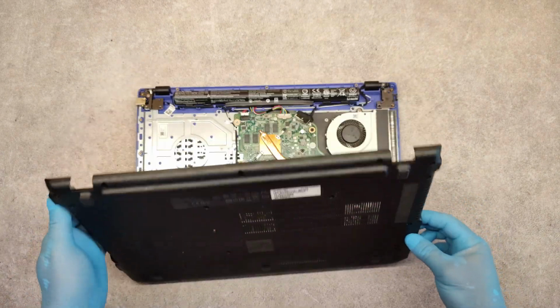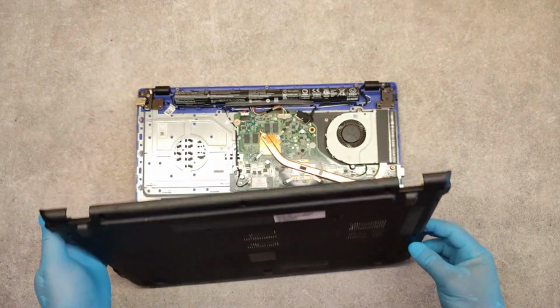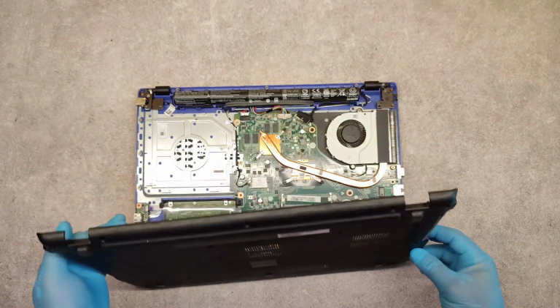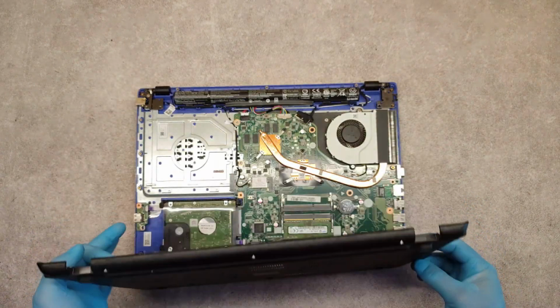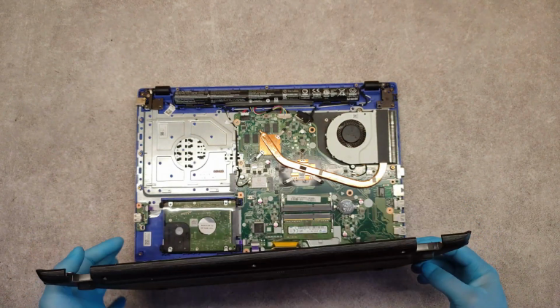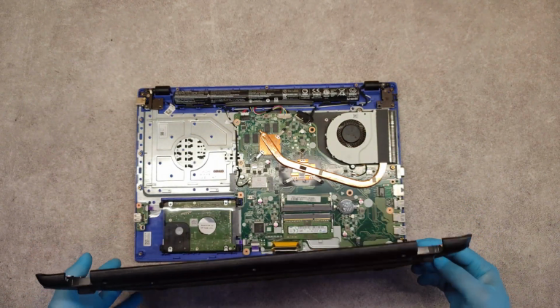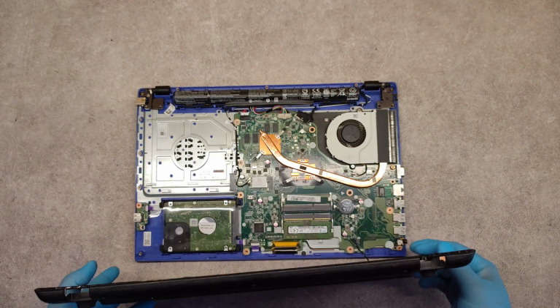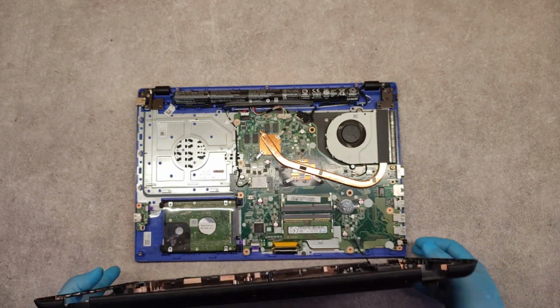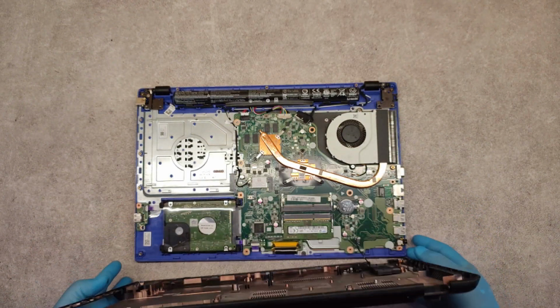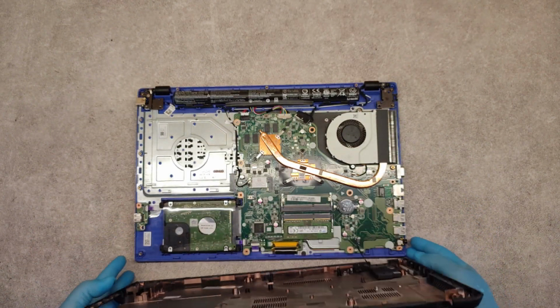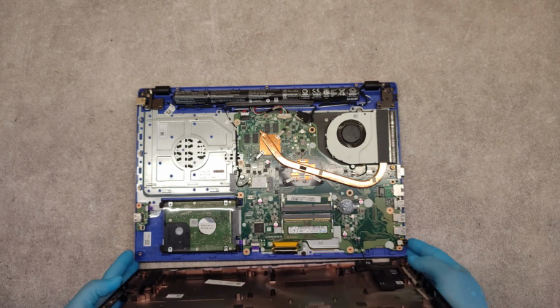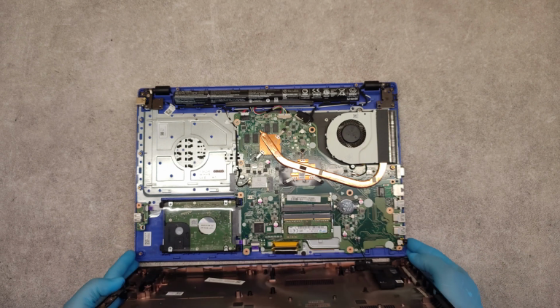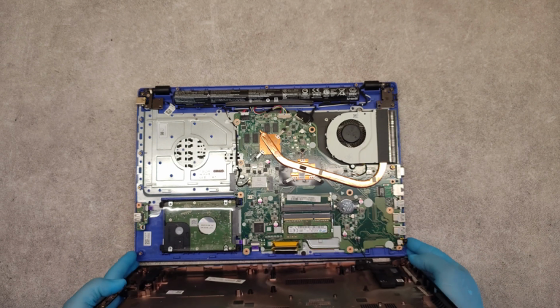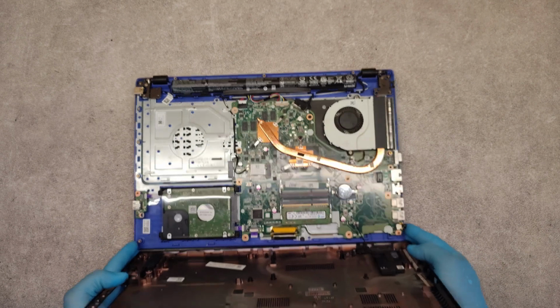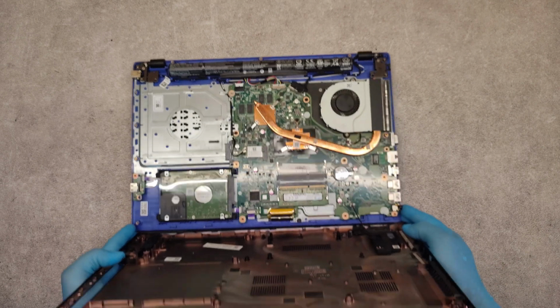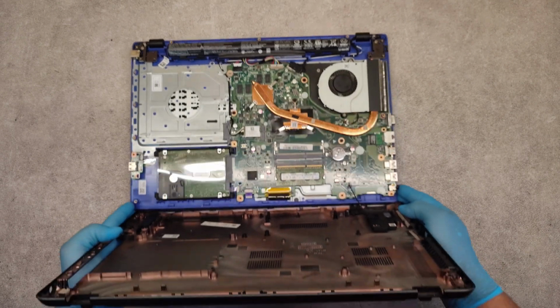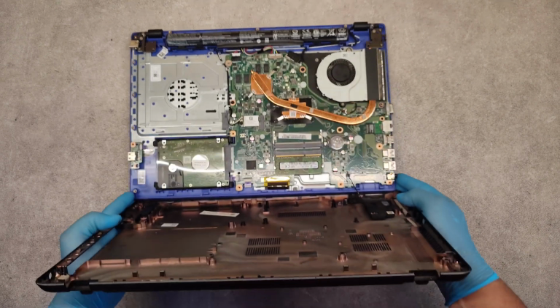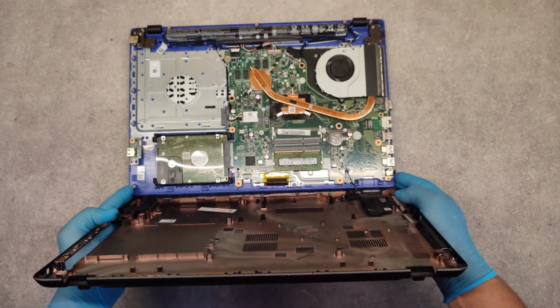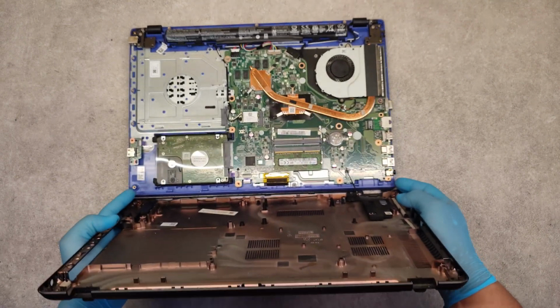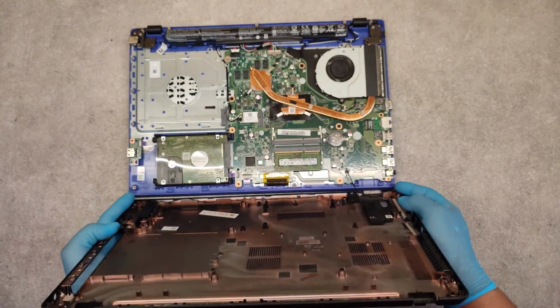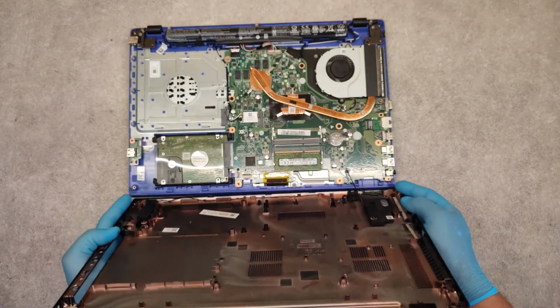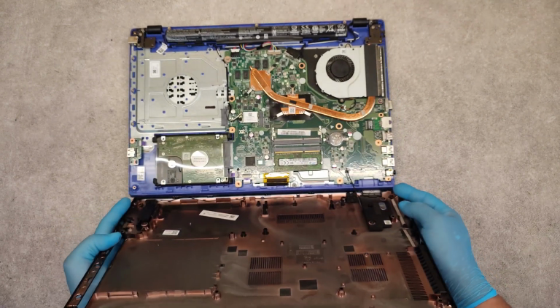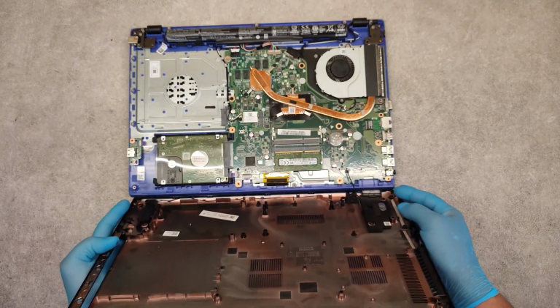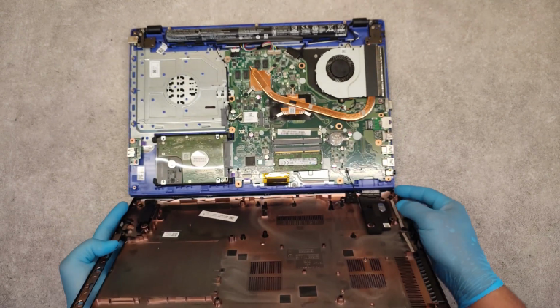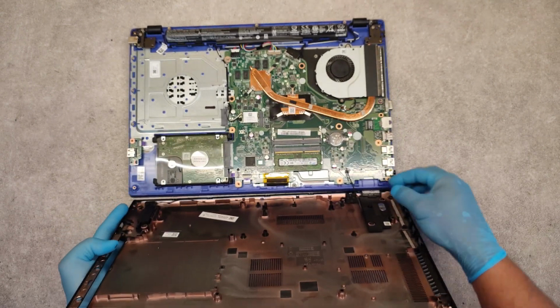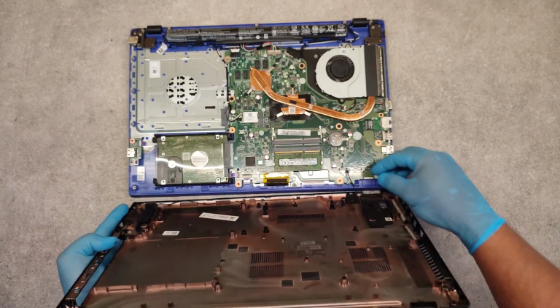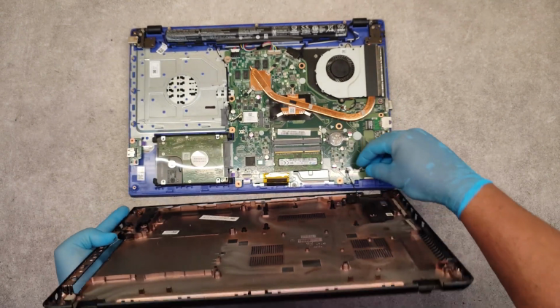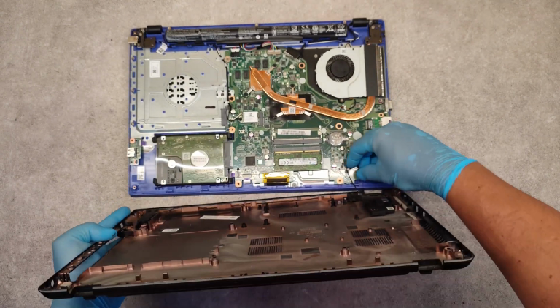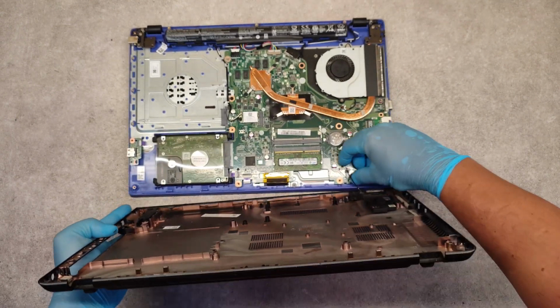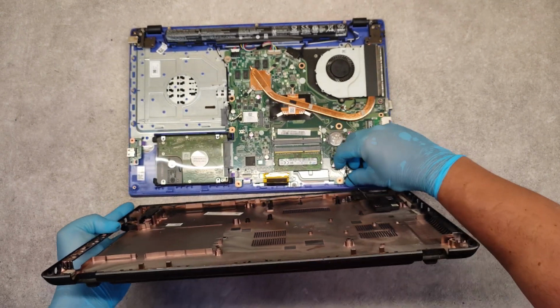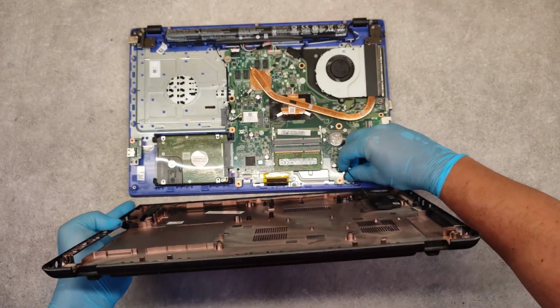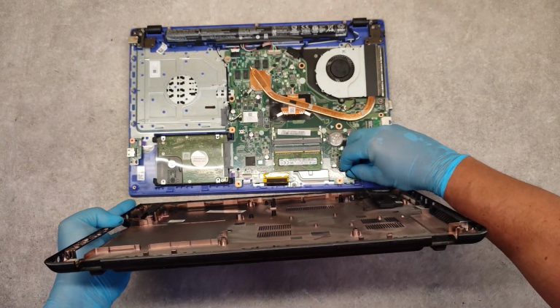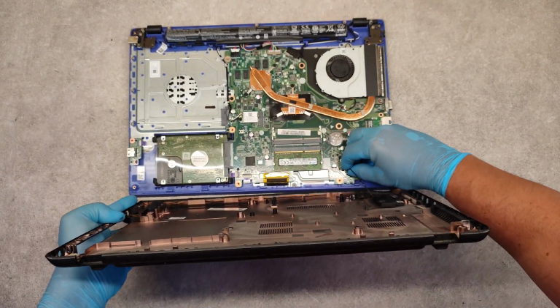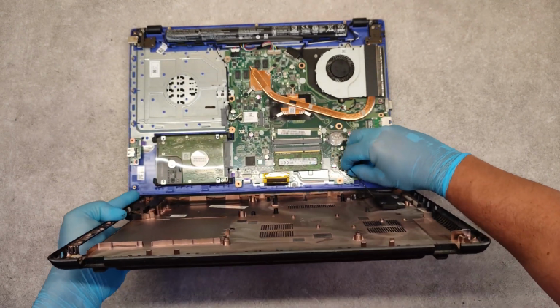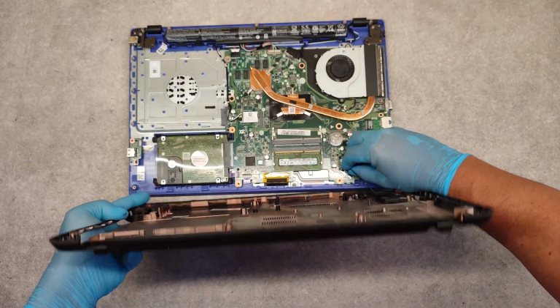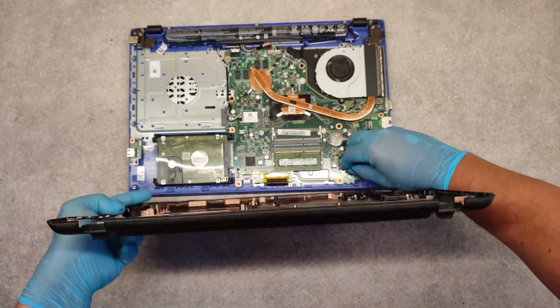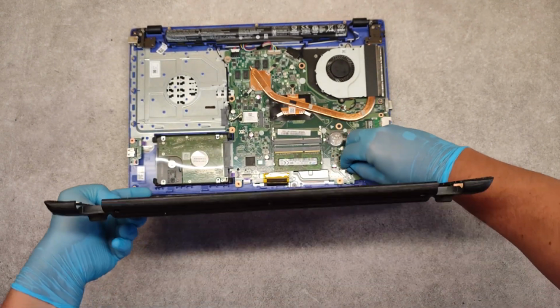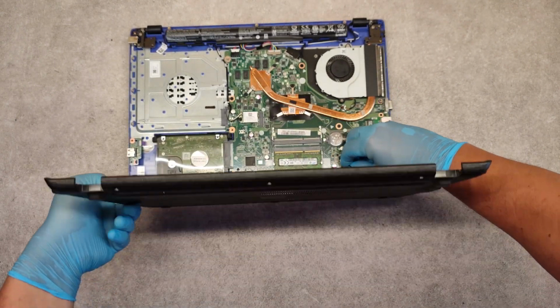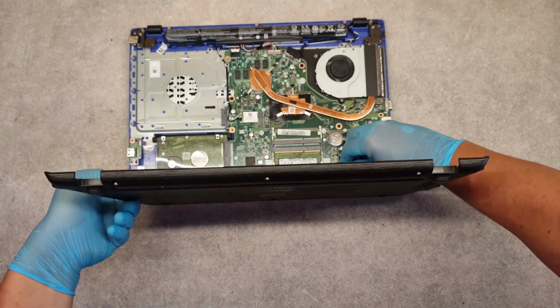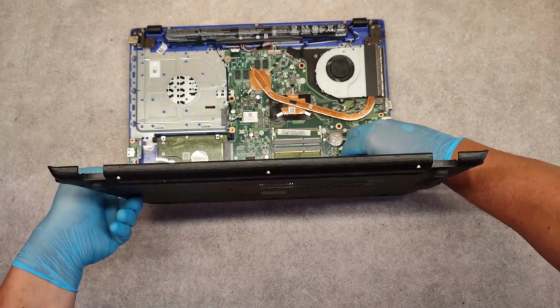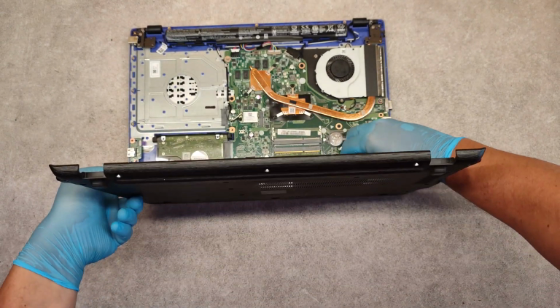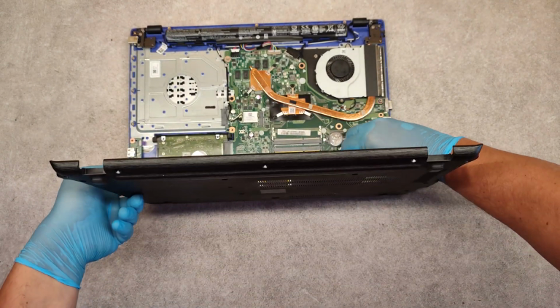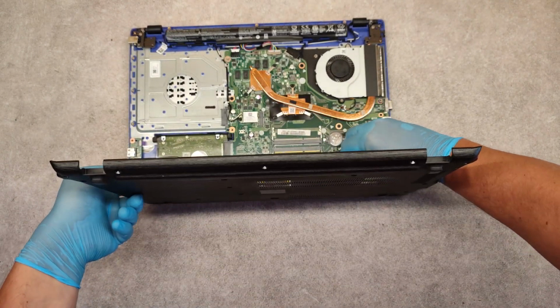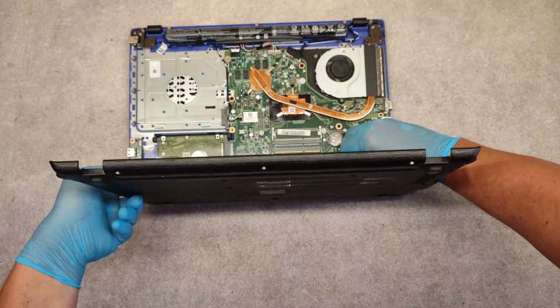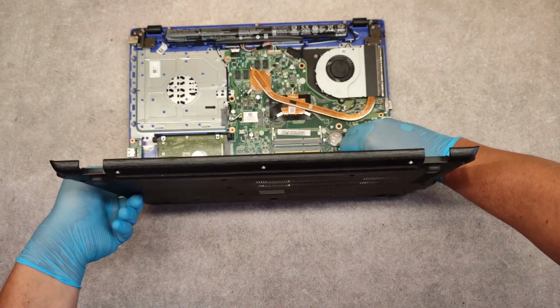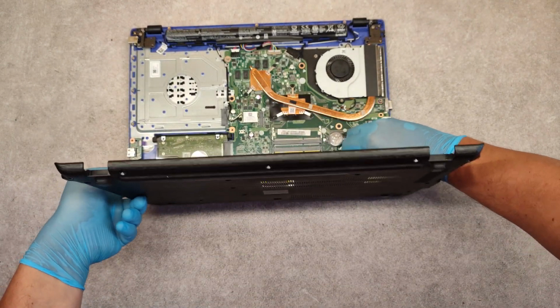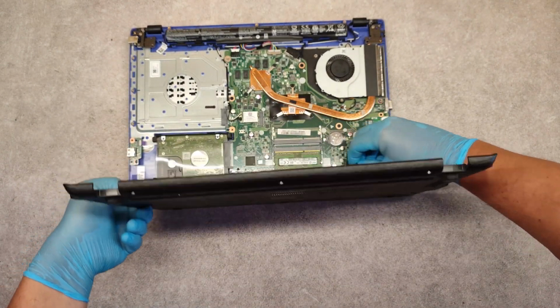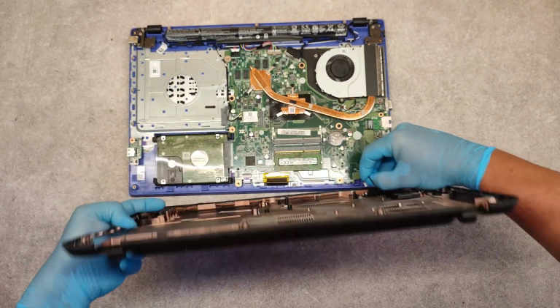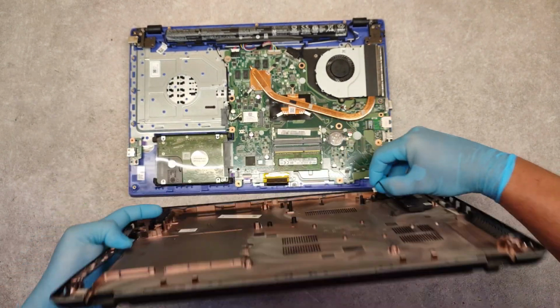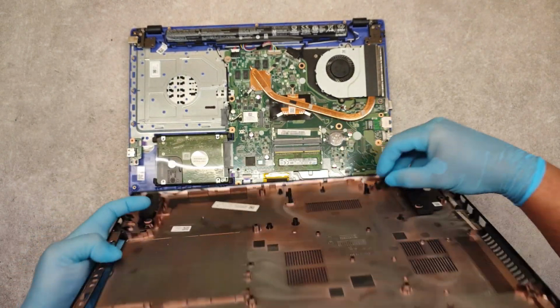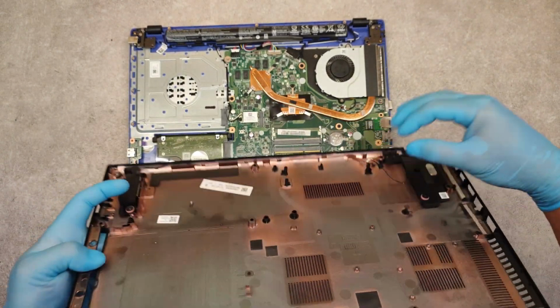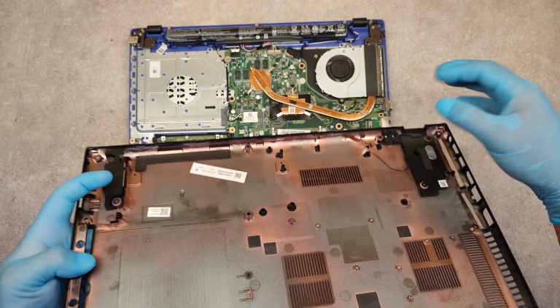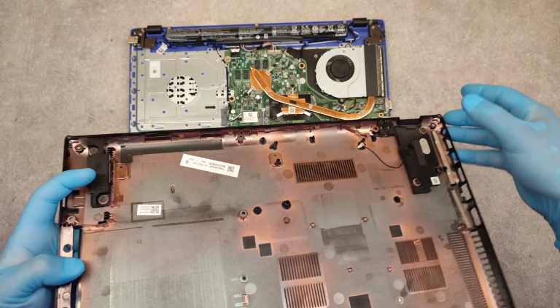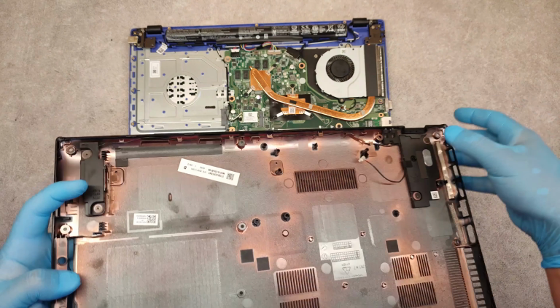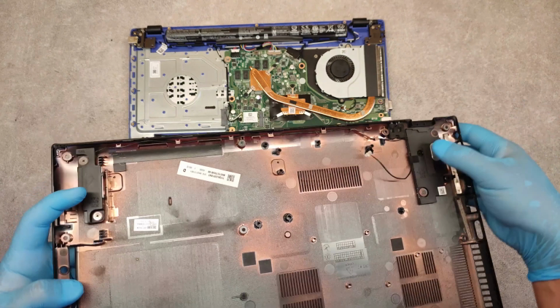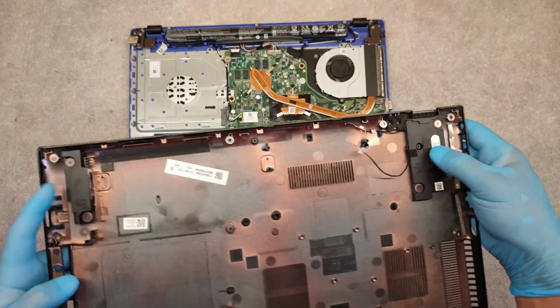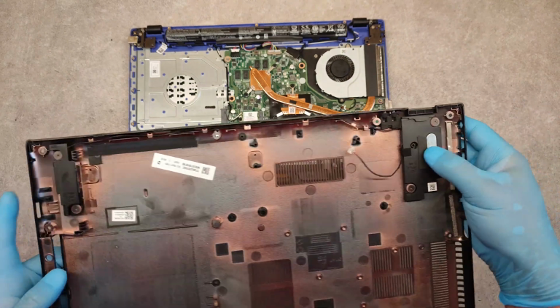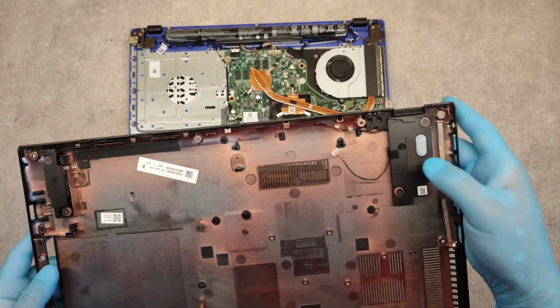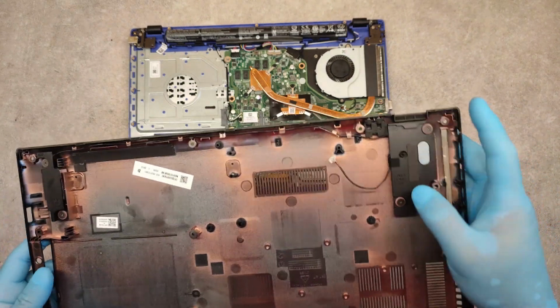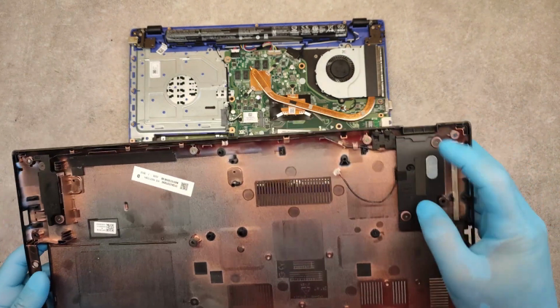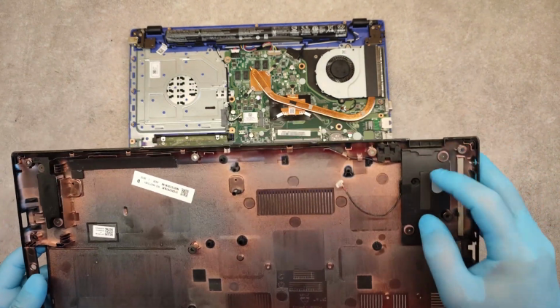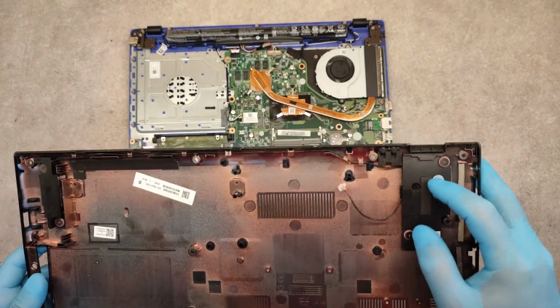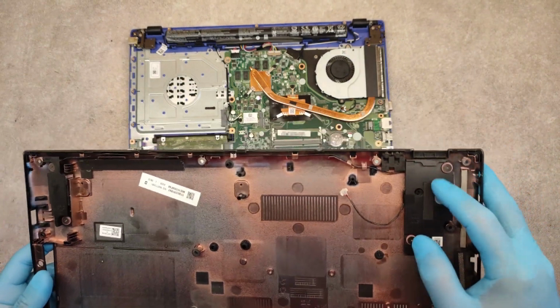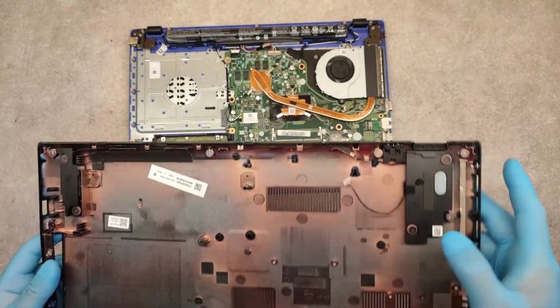Be careful. Here is the connector for the speaker.